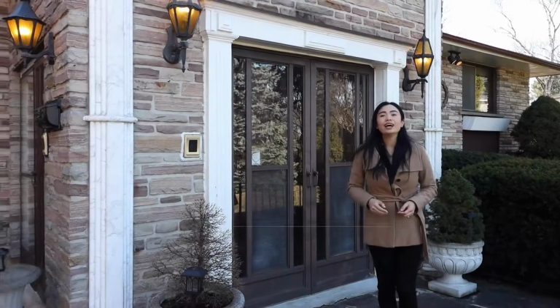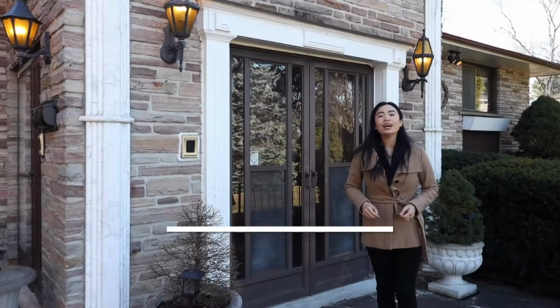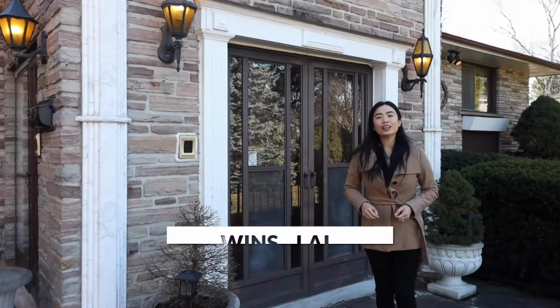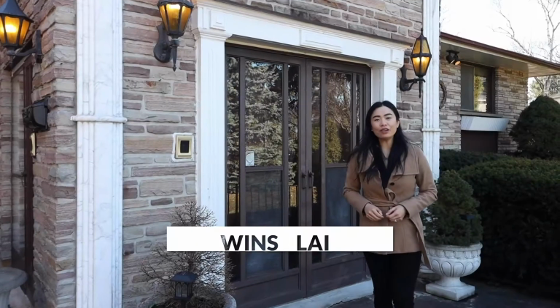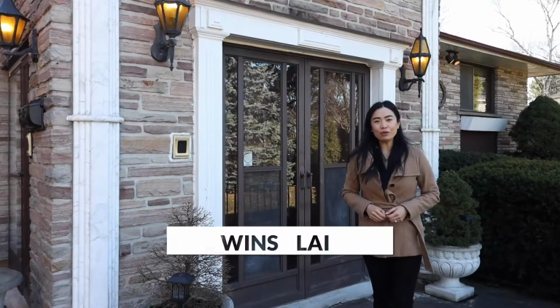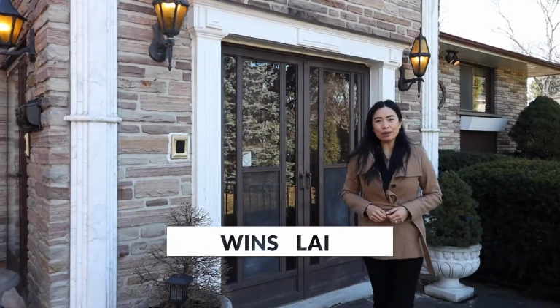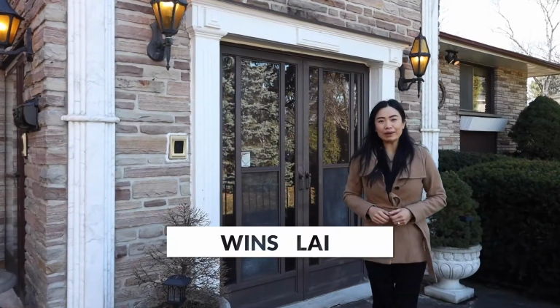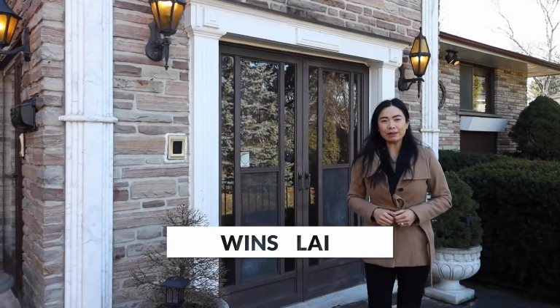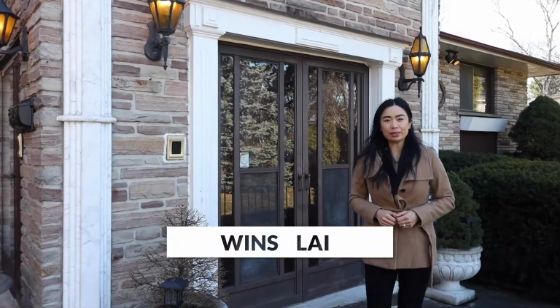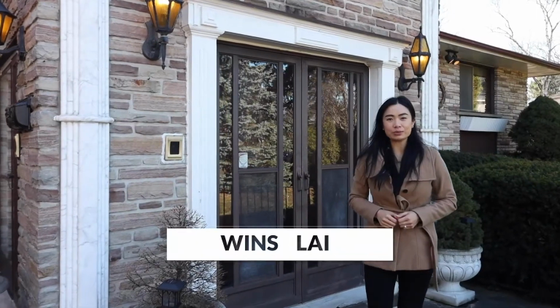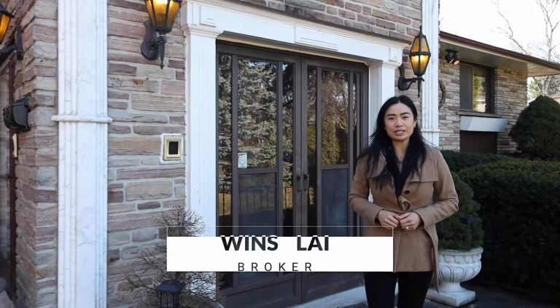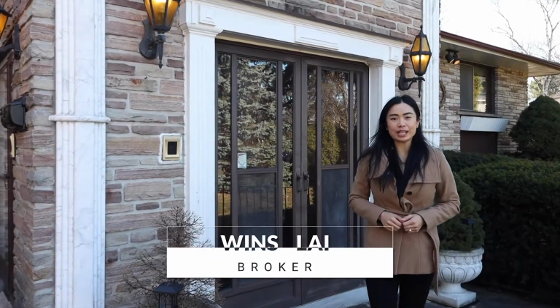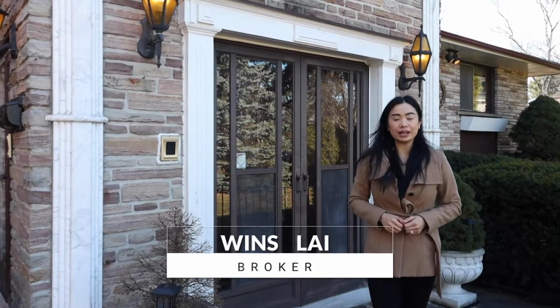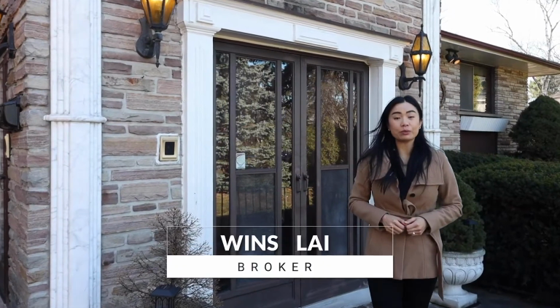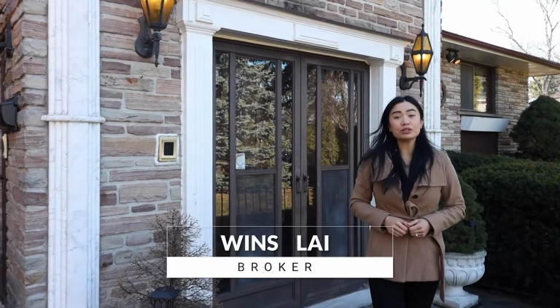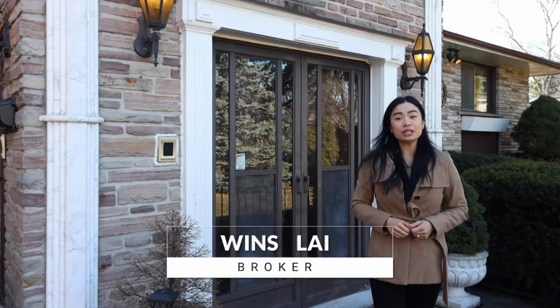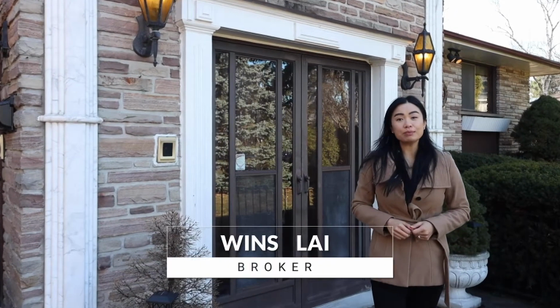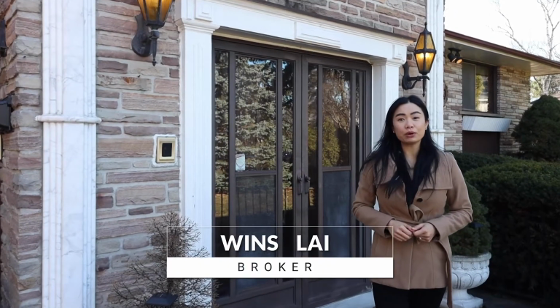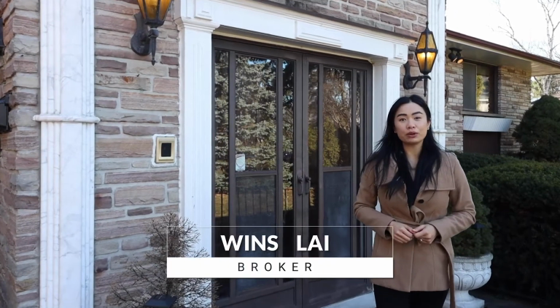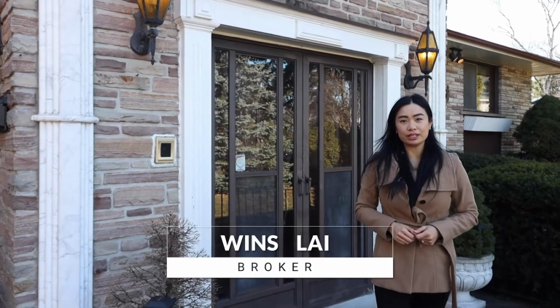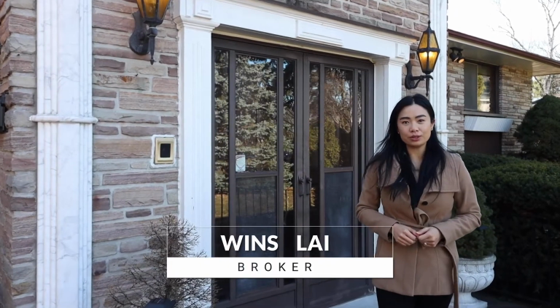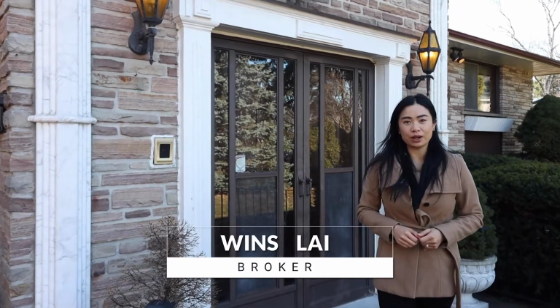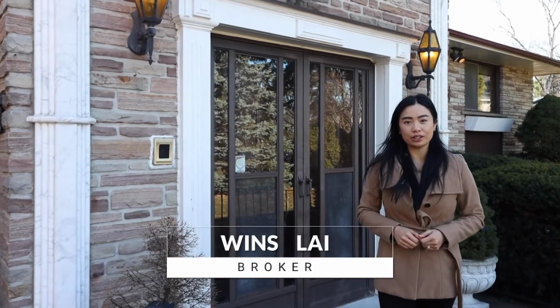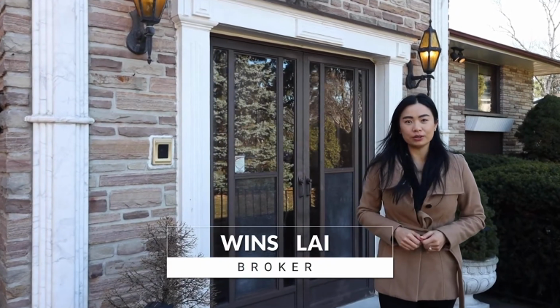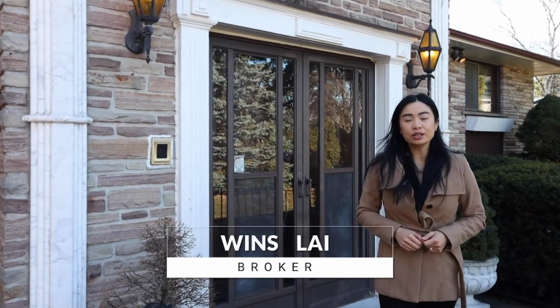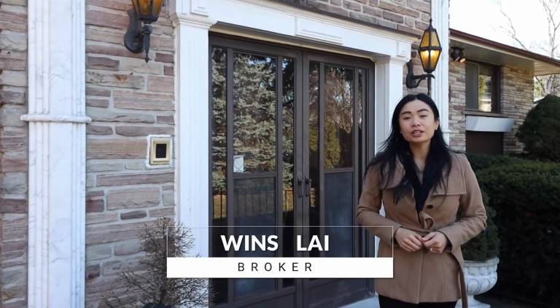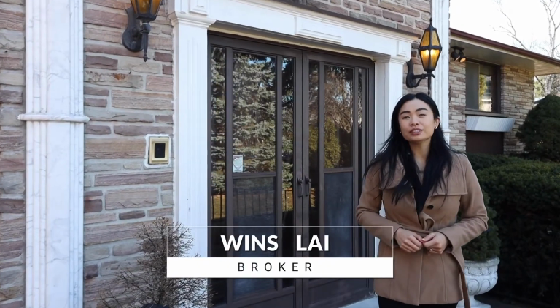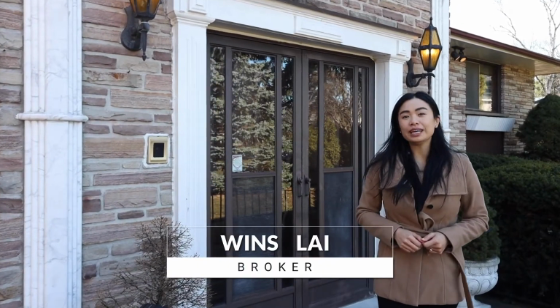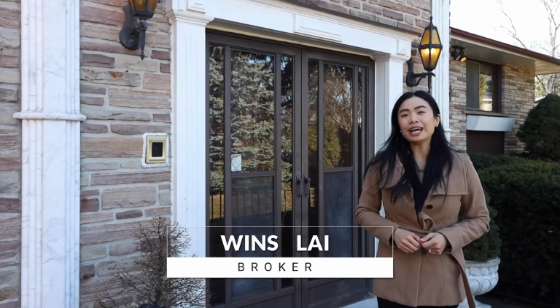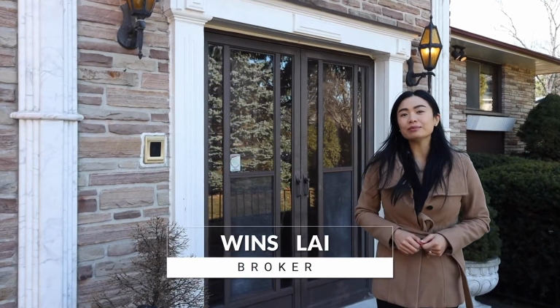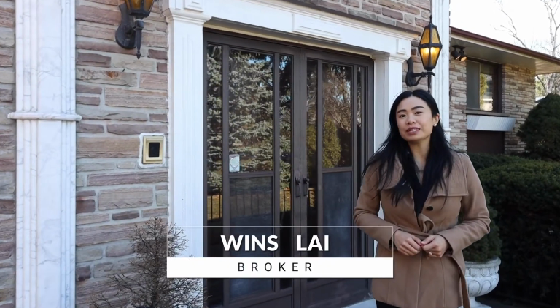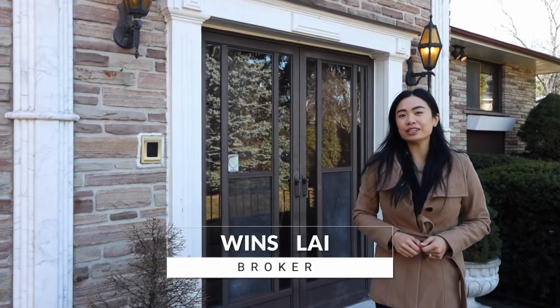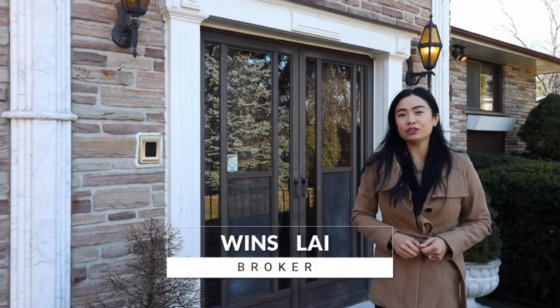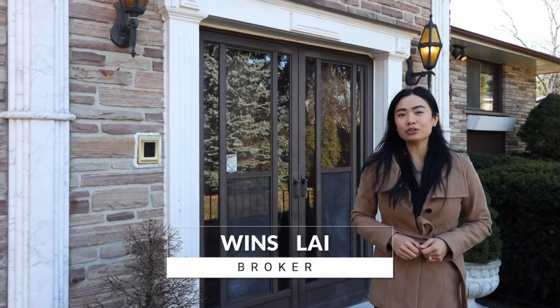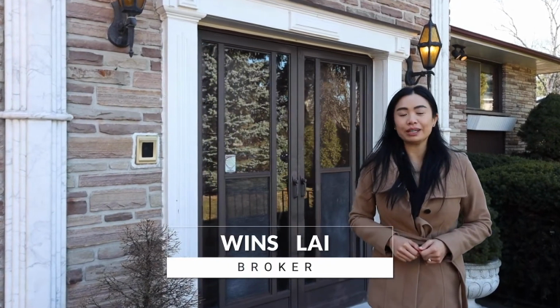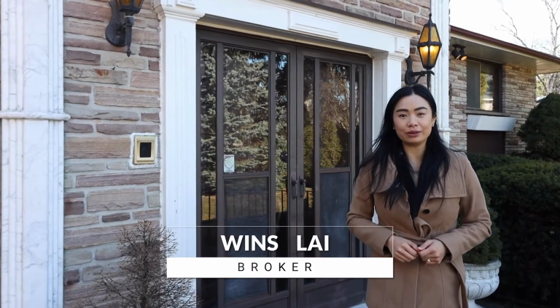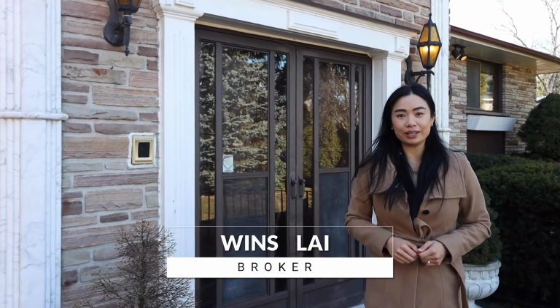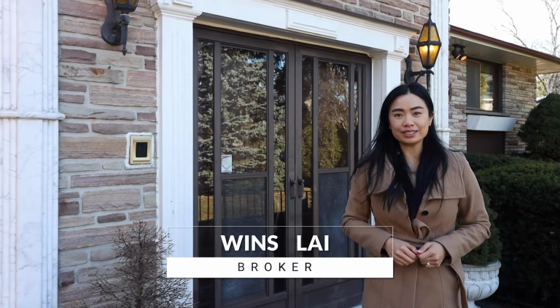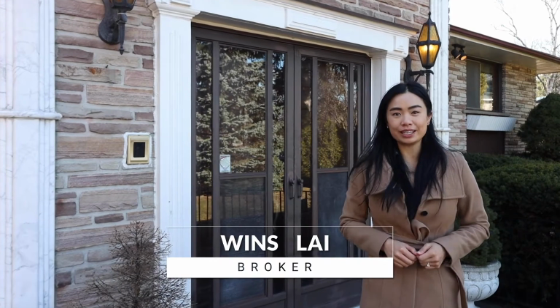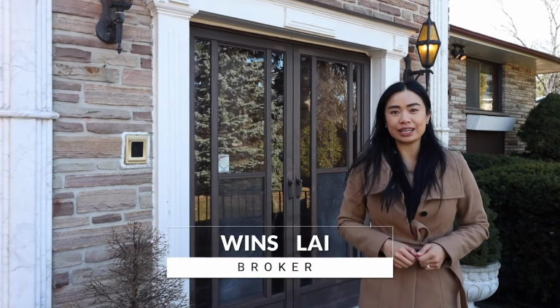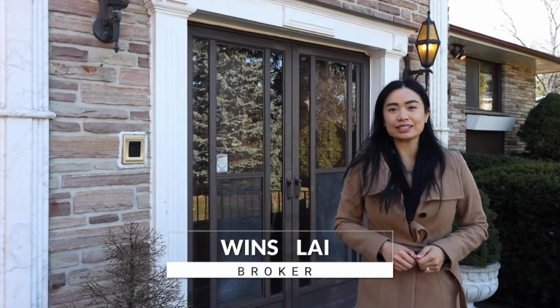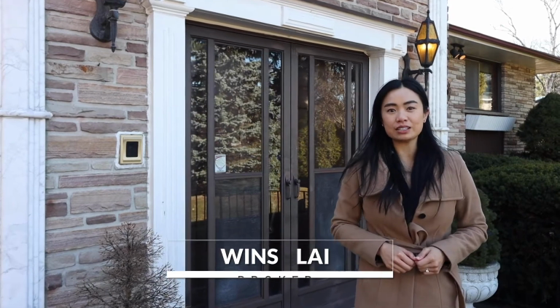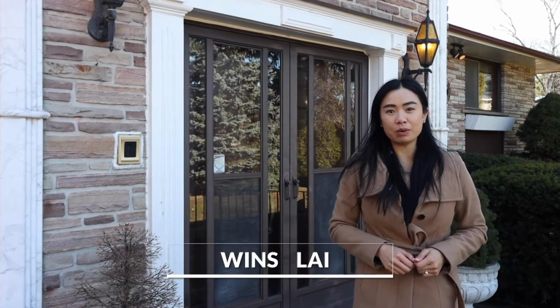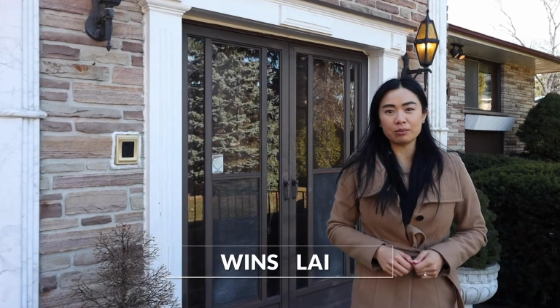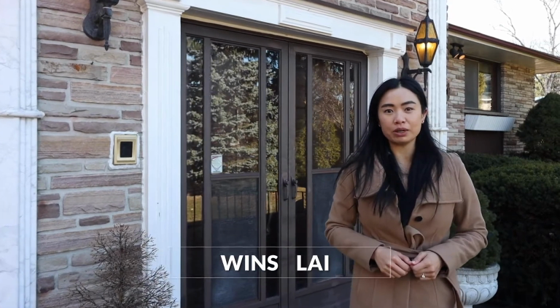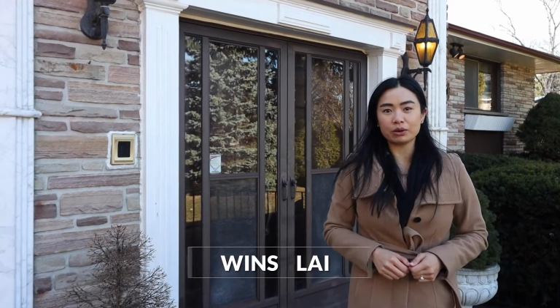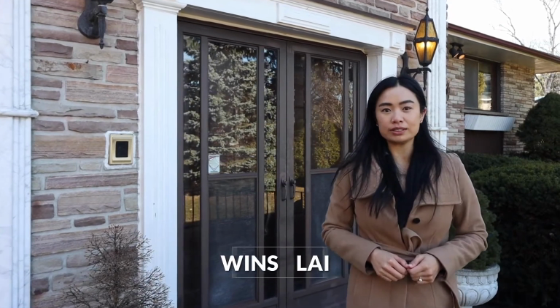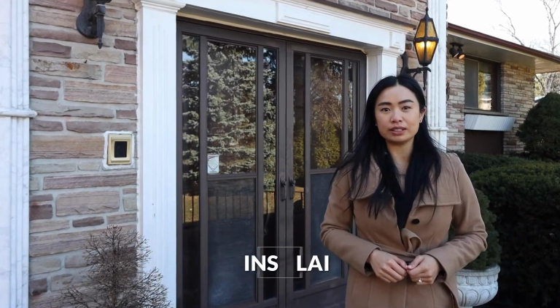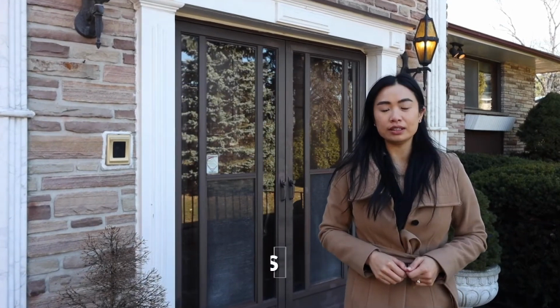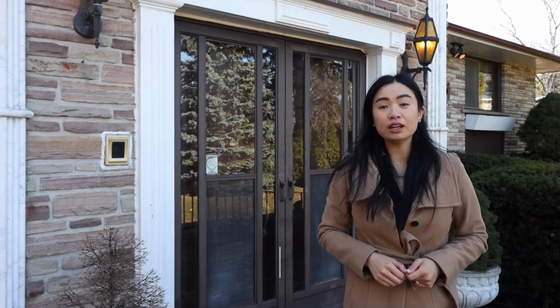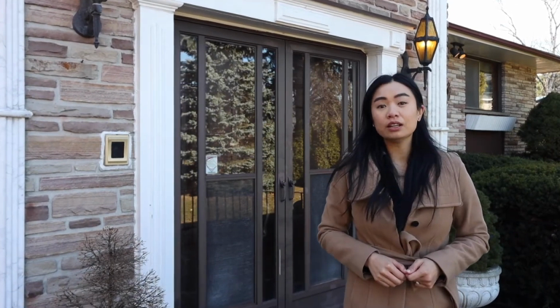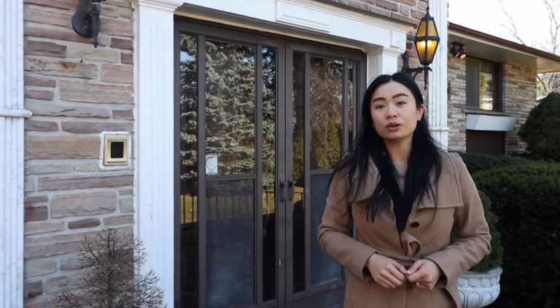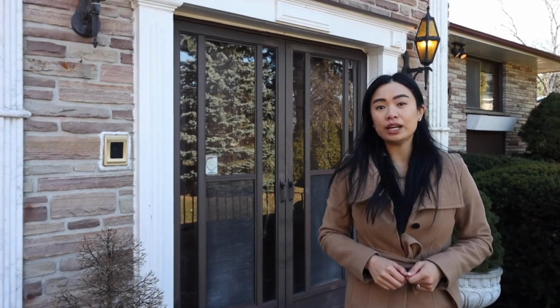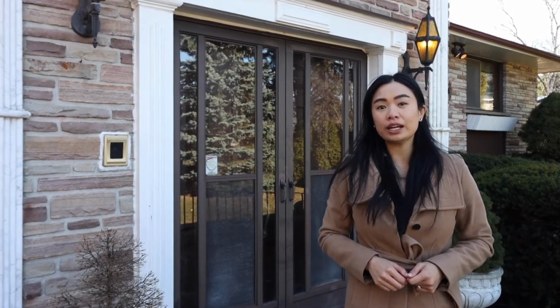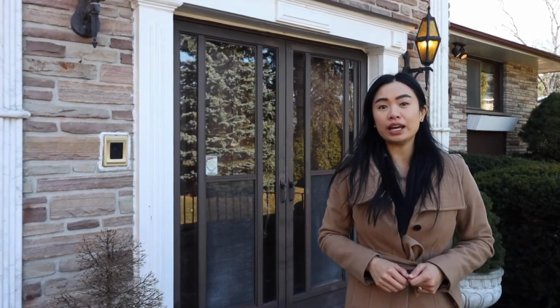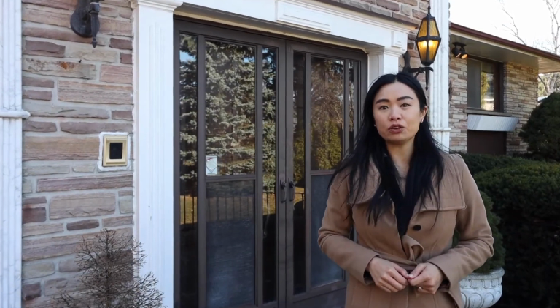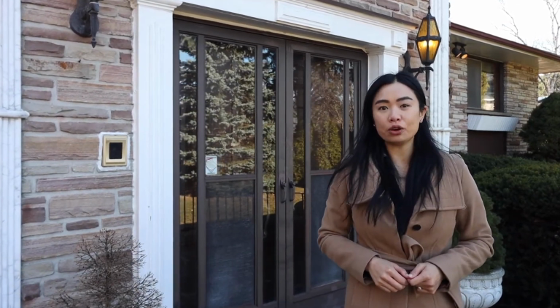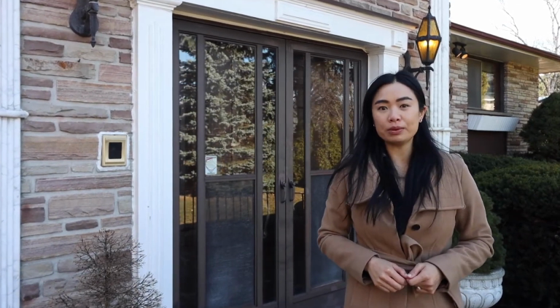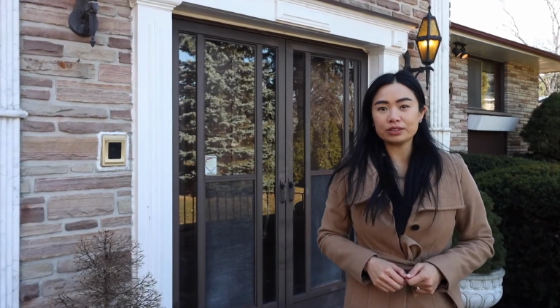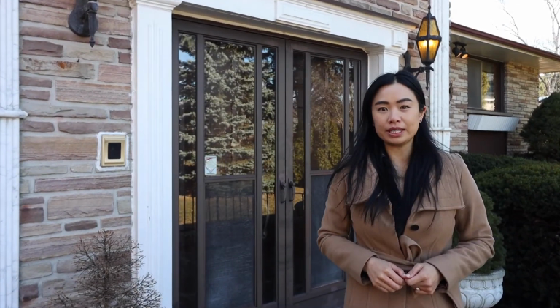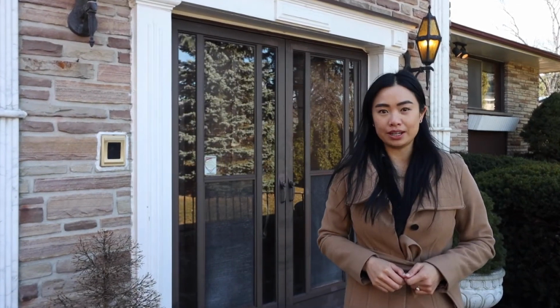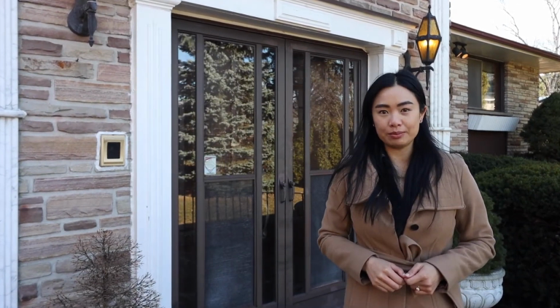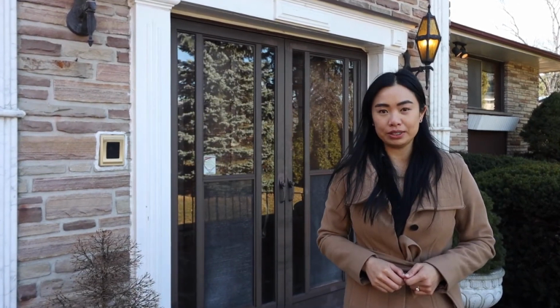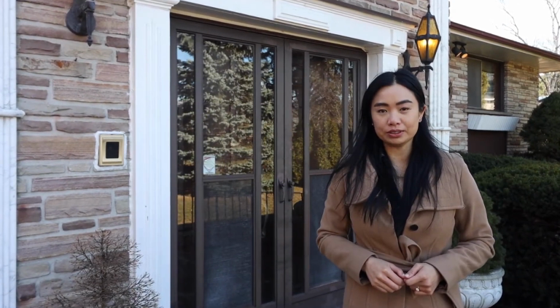Hello everyone, my name is Wins Lai, Real Estate Broker in Toronto. Today I am taking you to my new listing at Sixth Parmbar Crescent, located at York Mills and Don Mills.